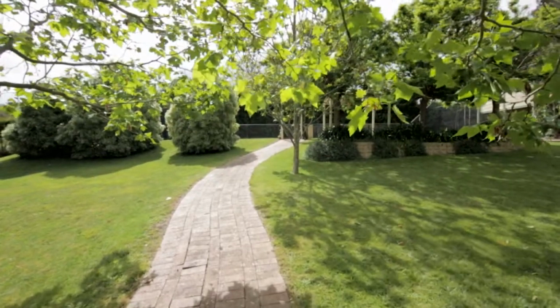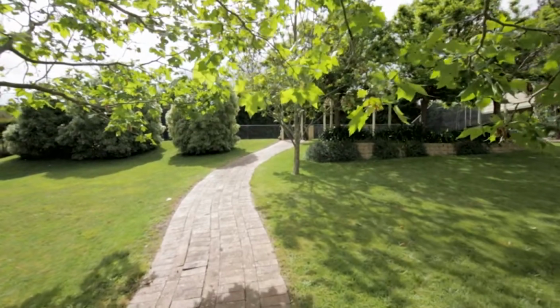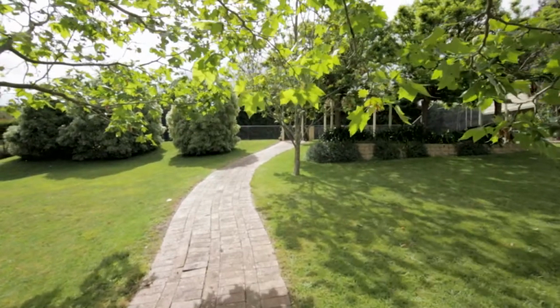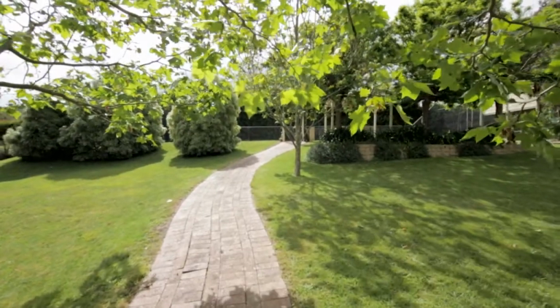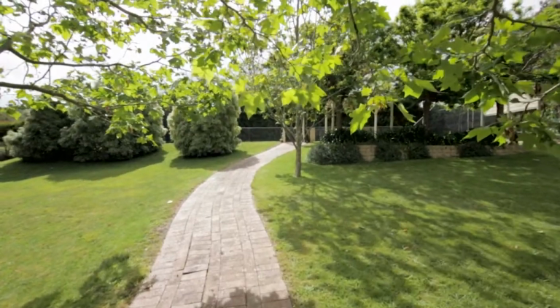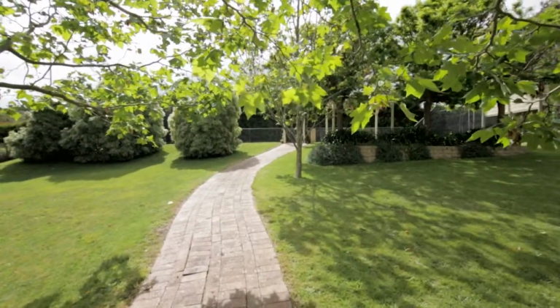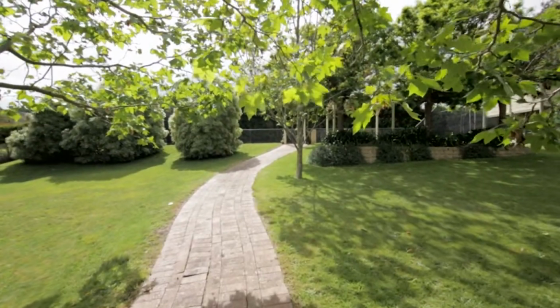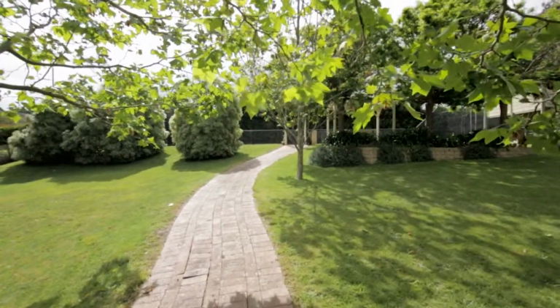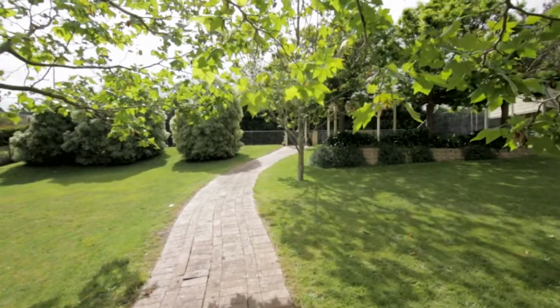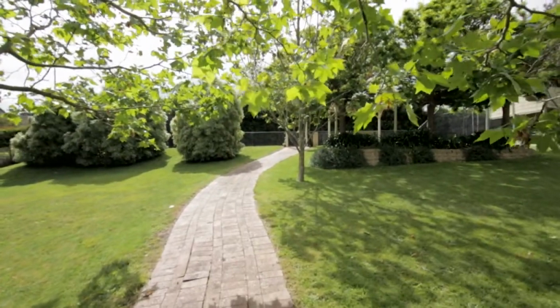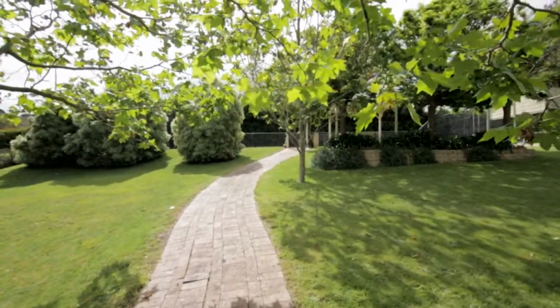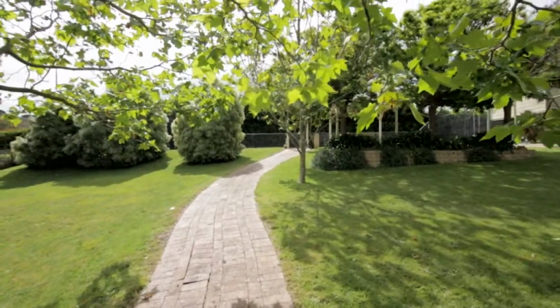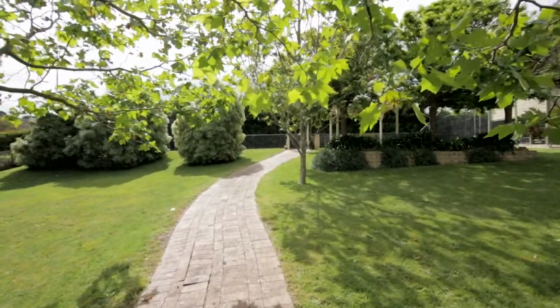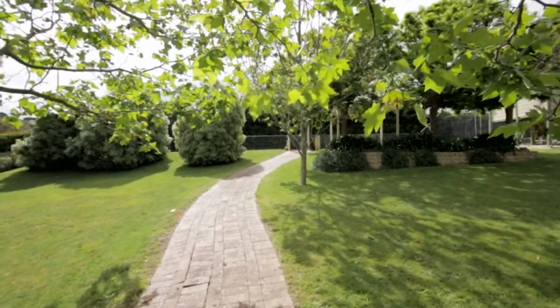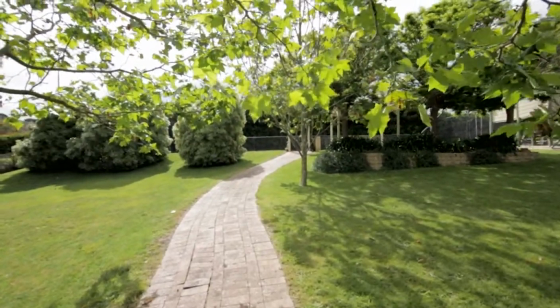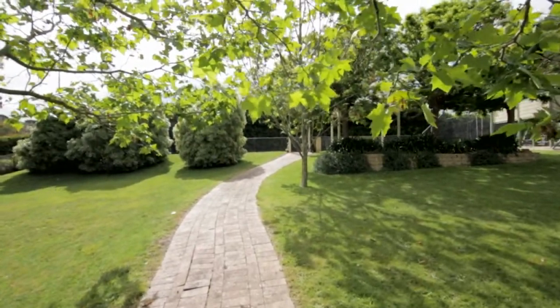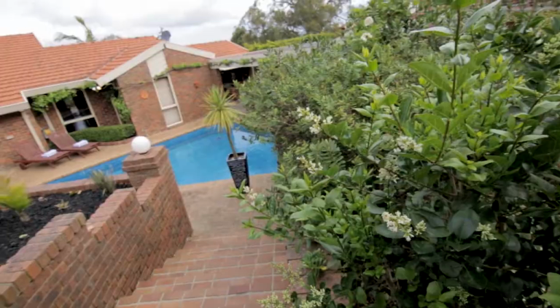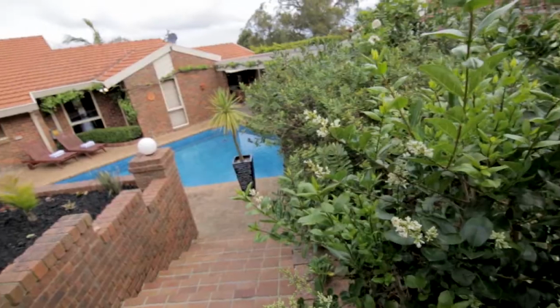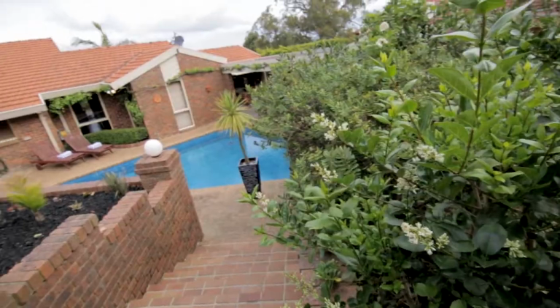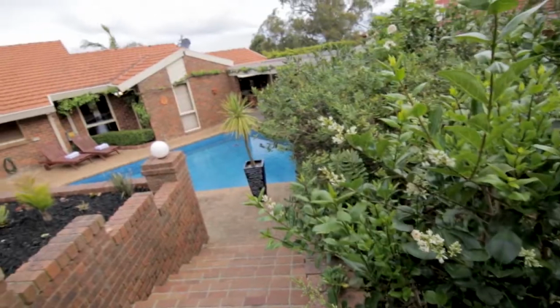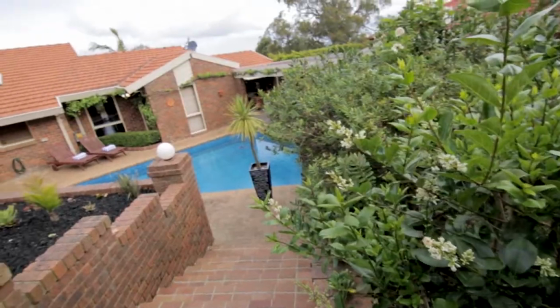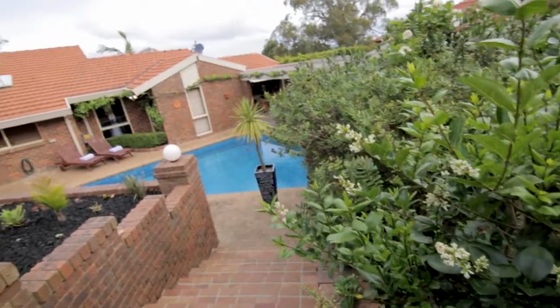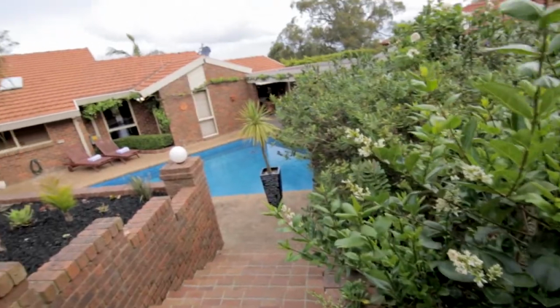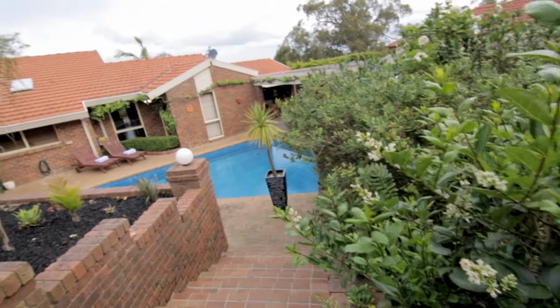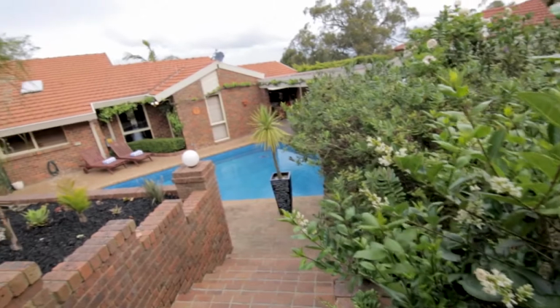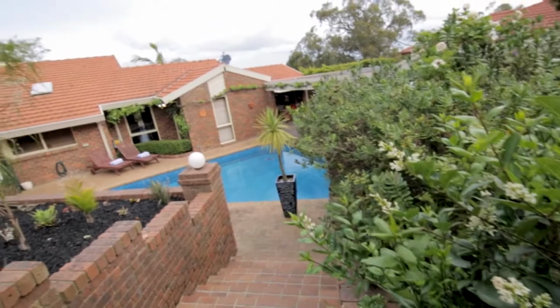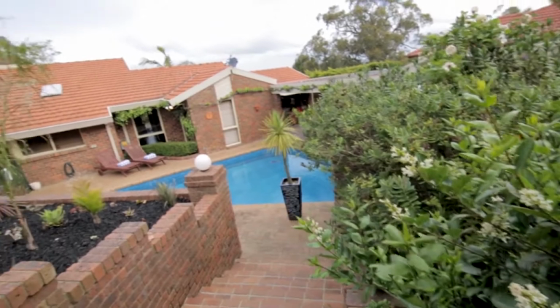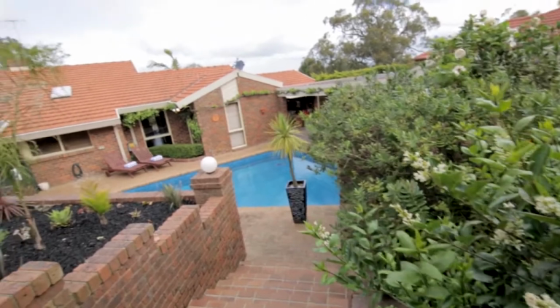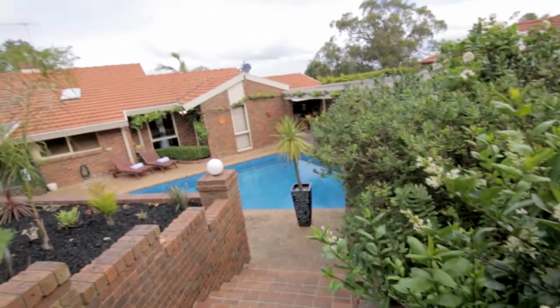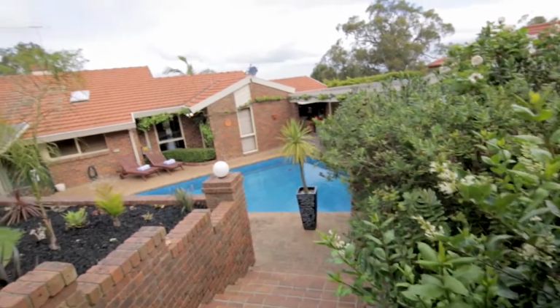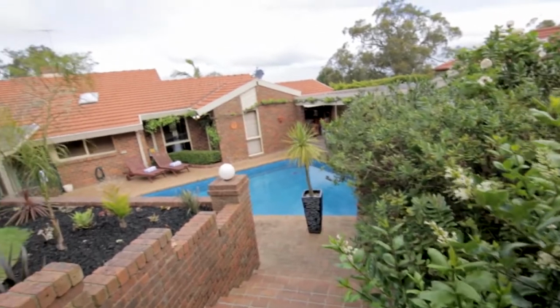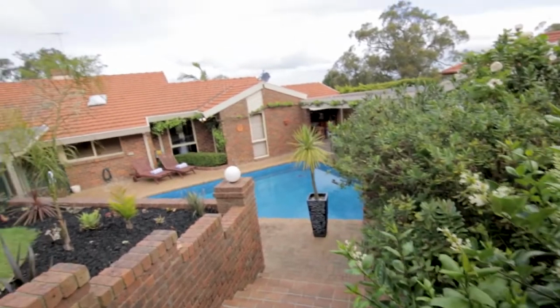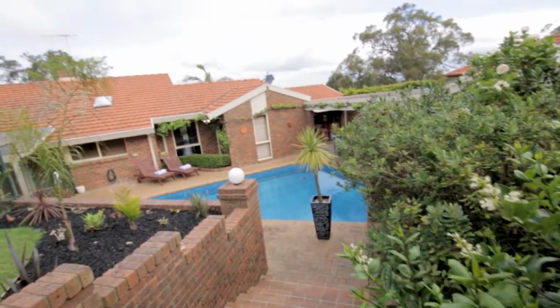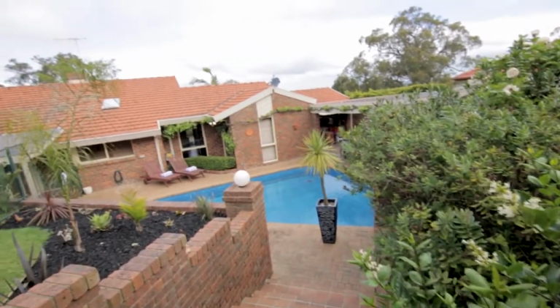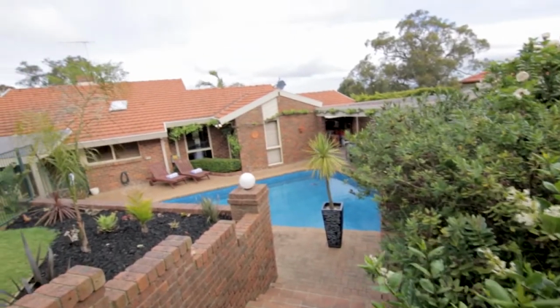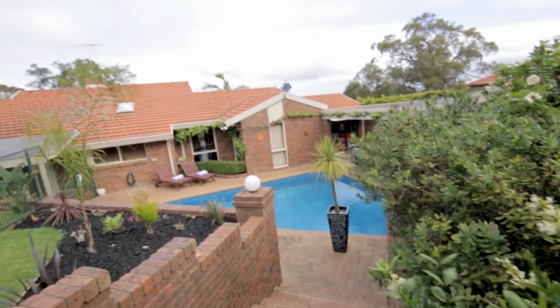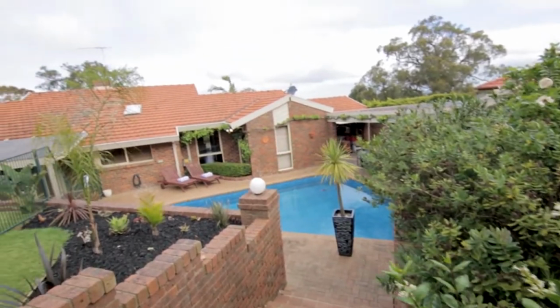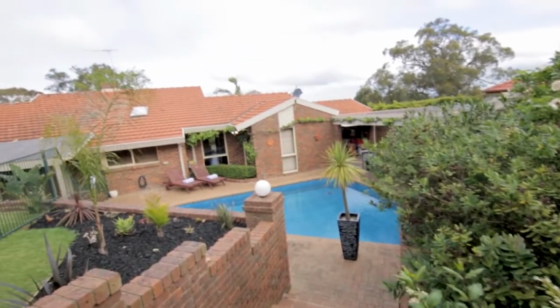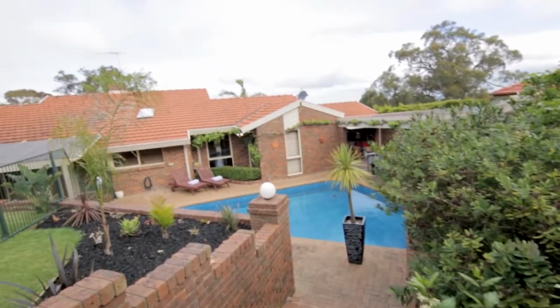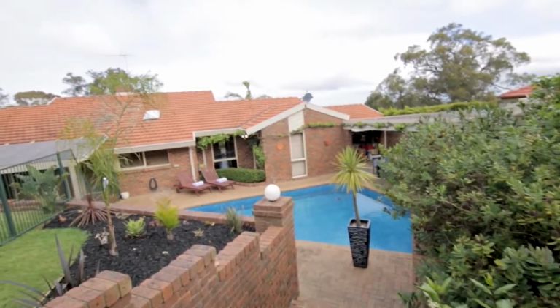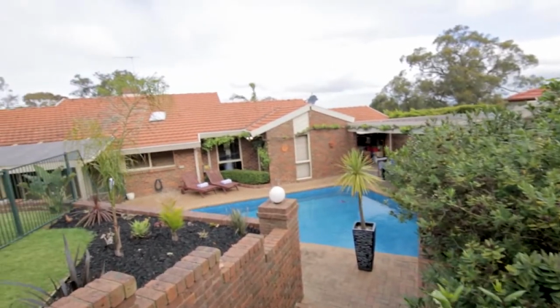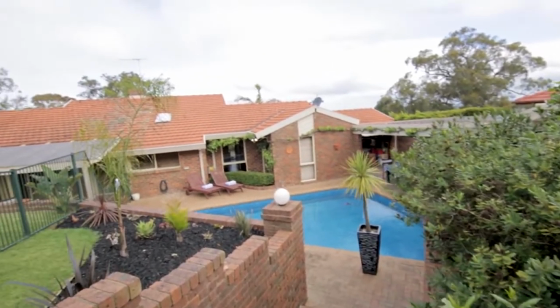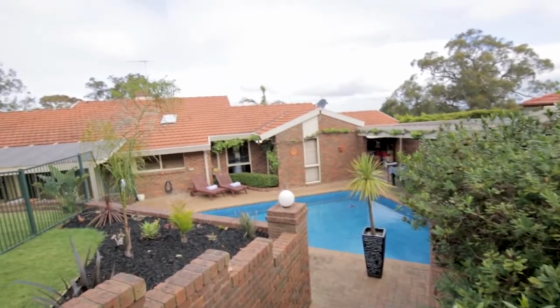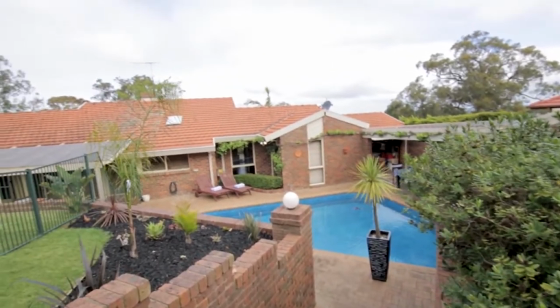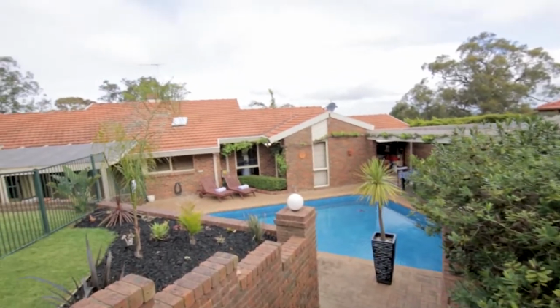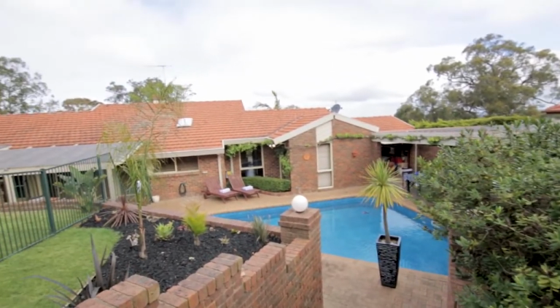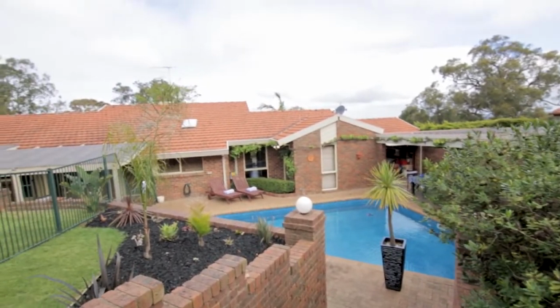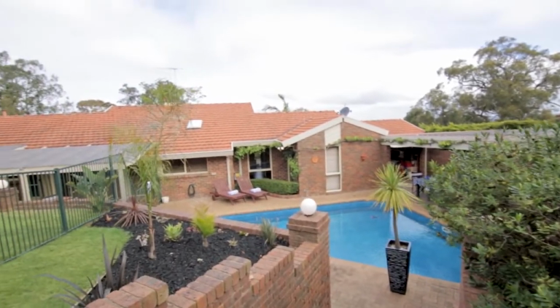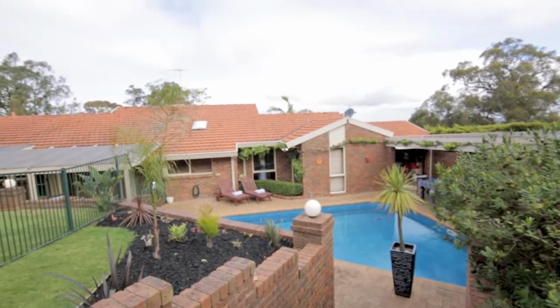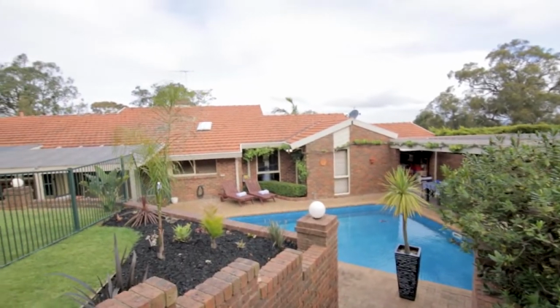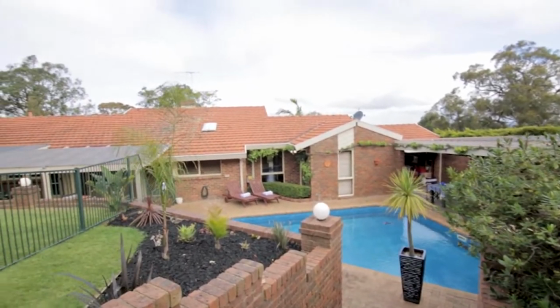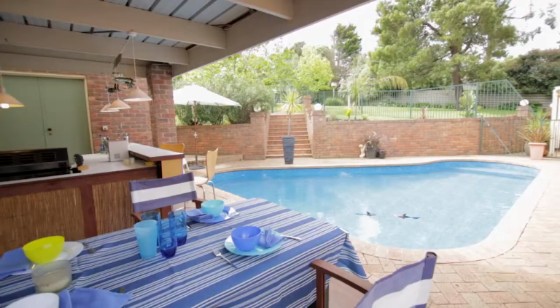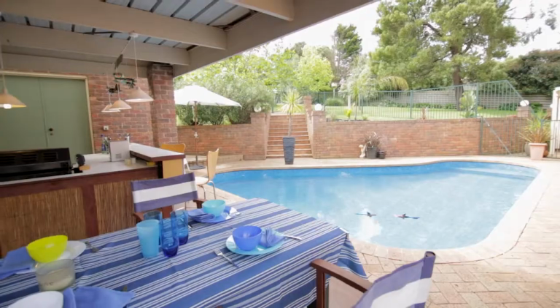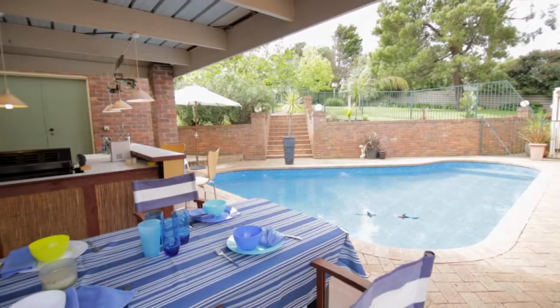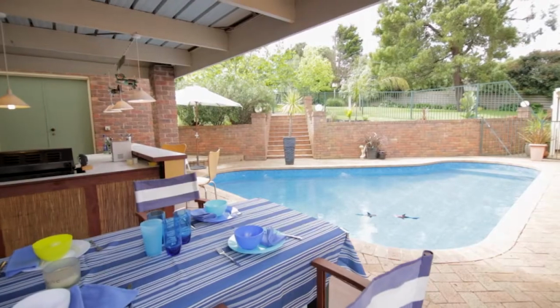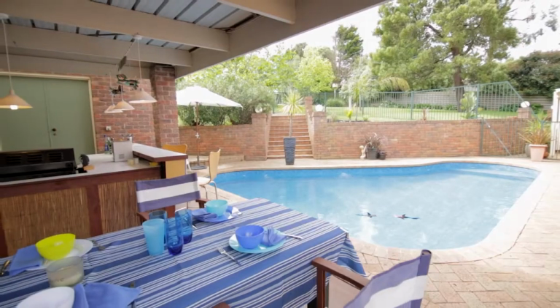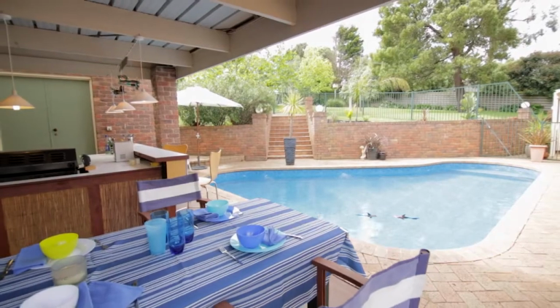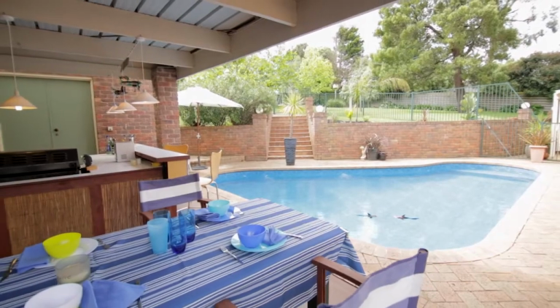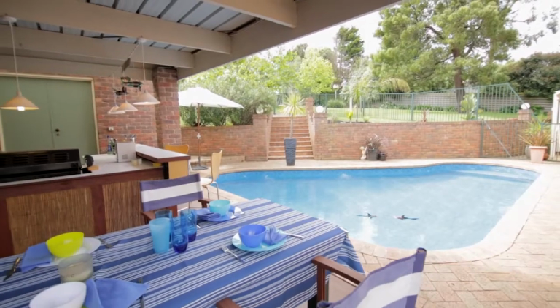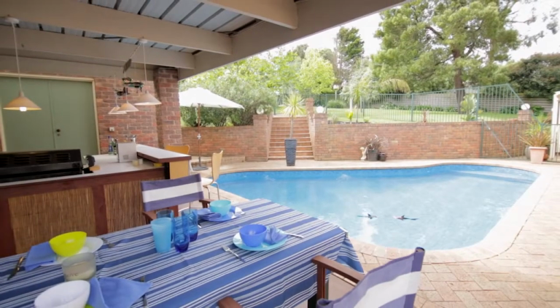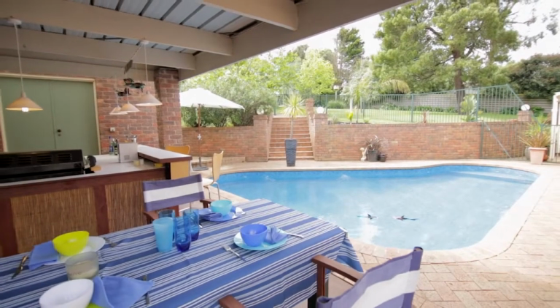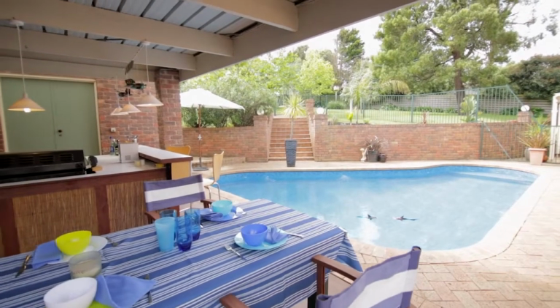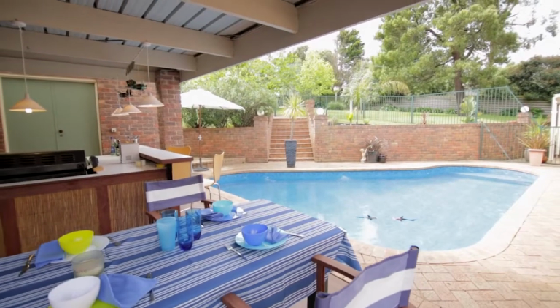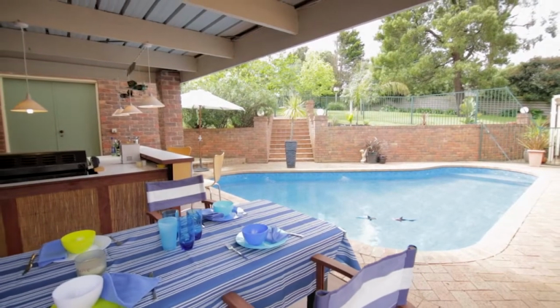Location is key and this home is only minutes from the New Peninsula Link, Frankston CBD, beach, restaurants and a choice of schools and amenities.